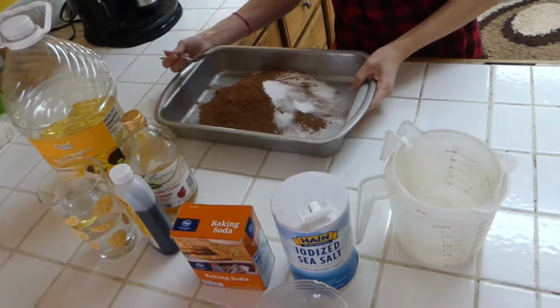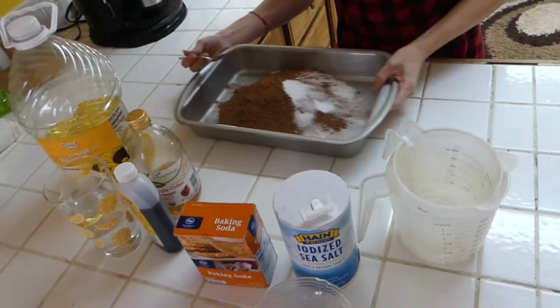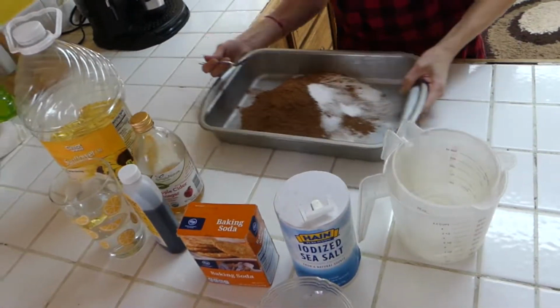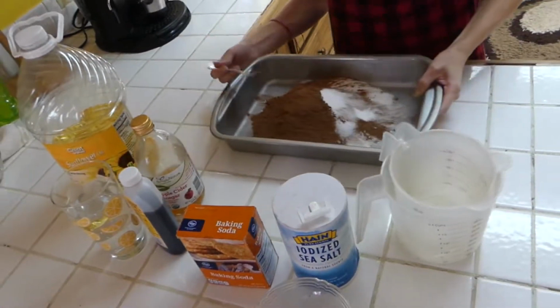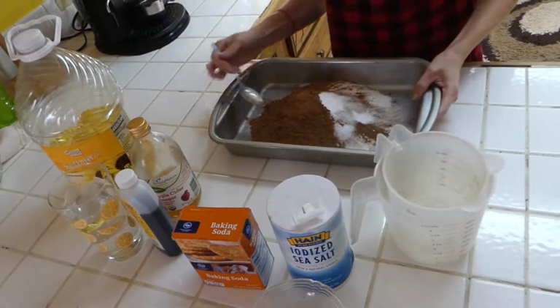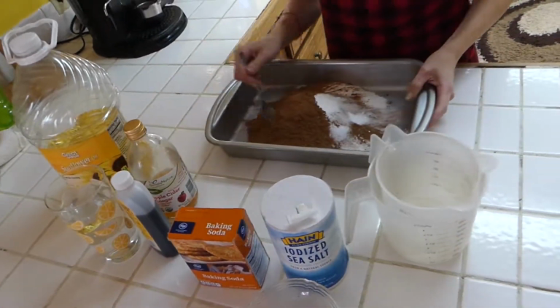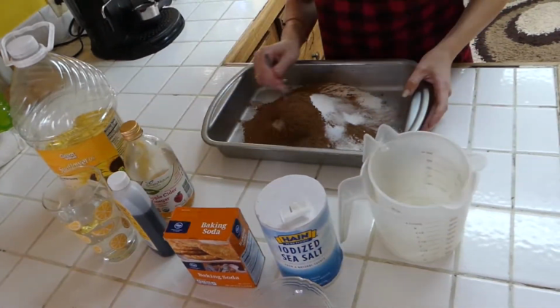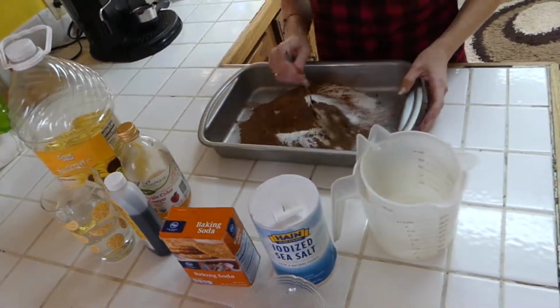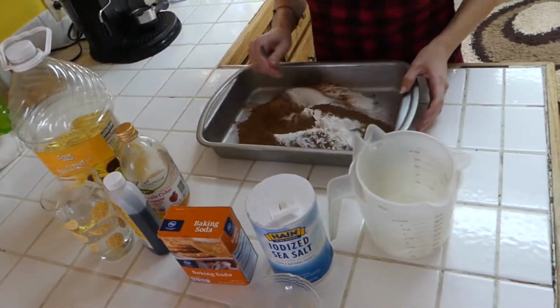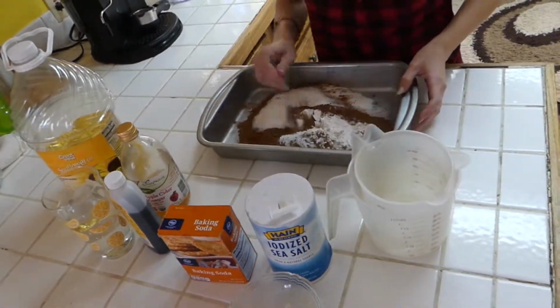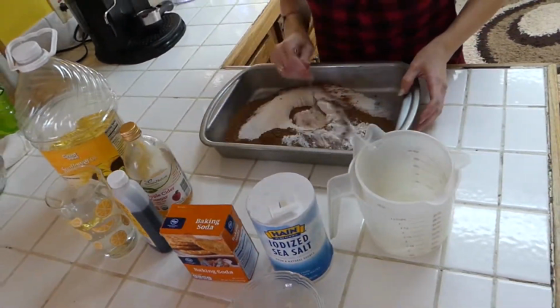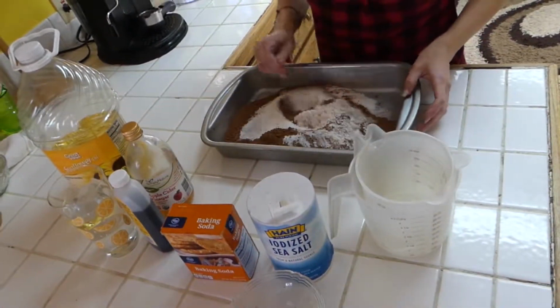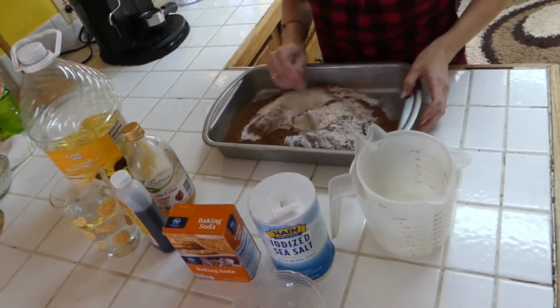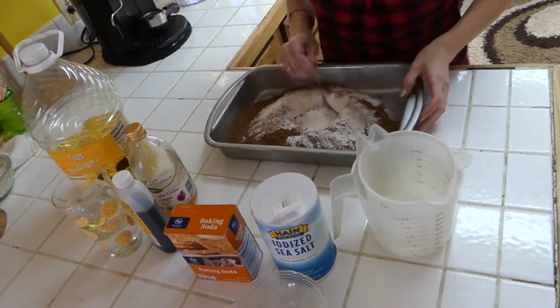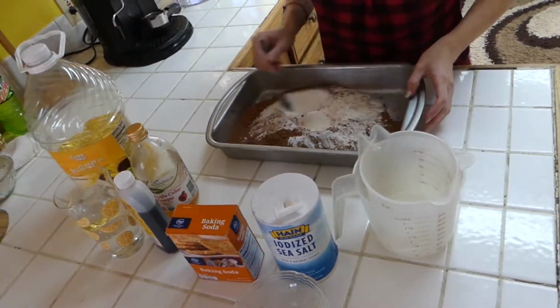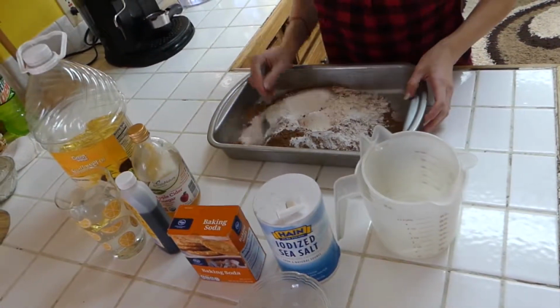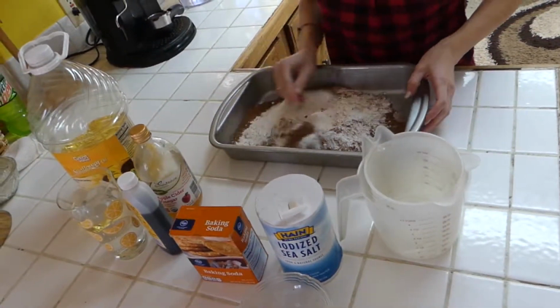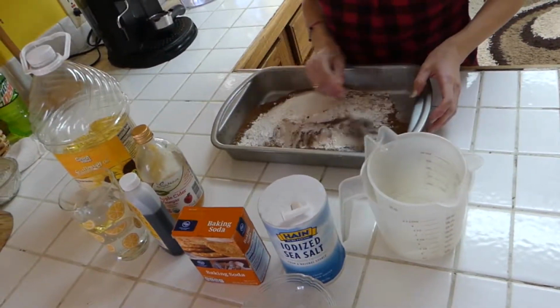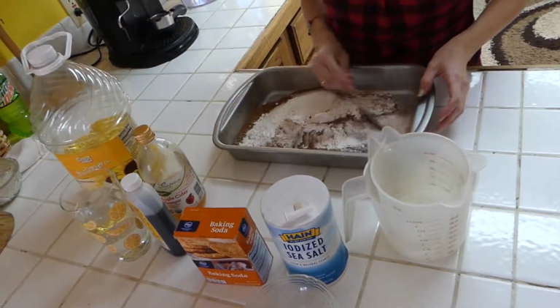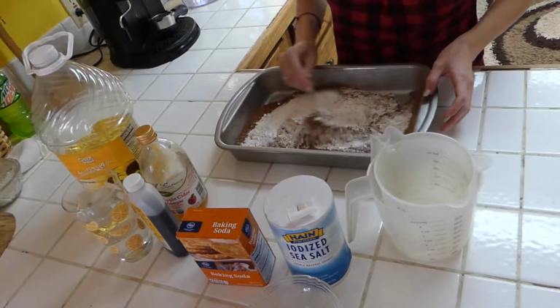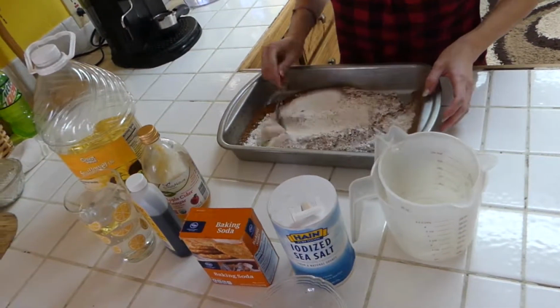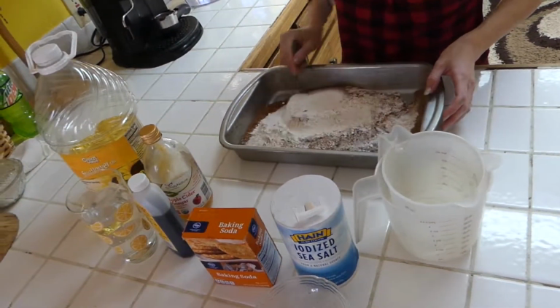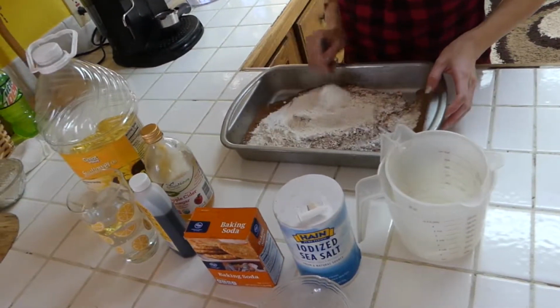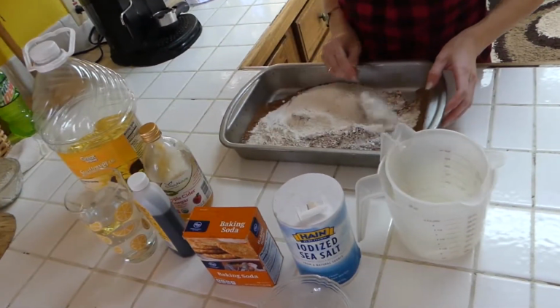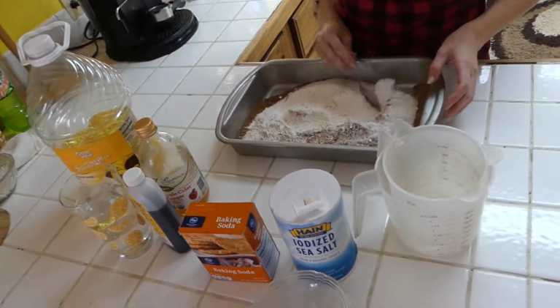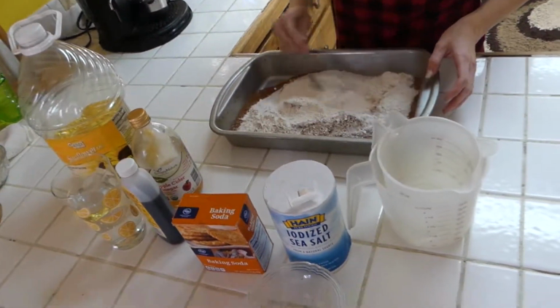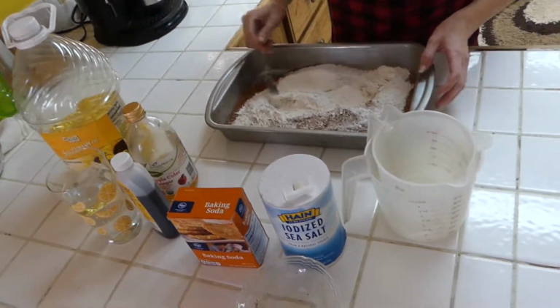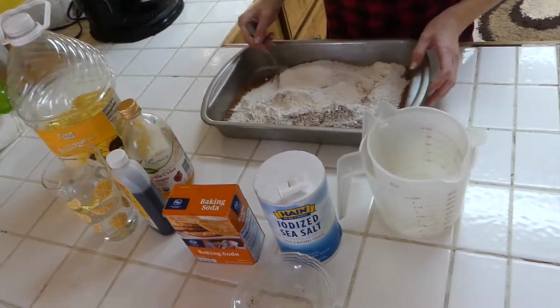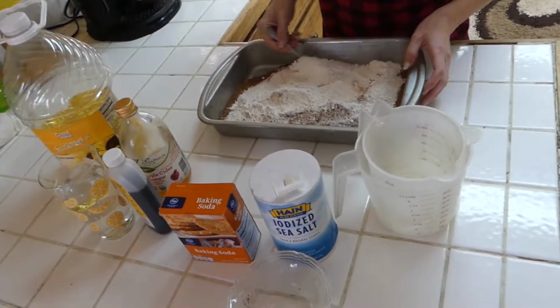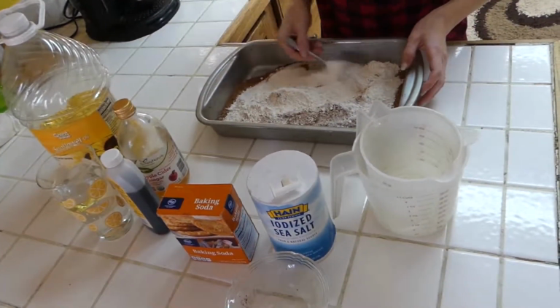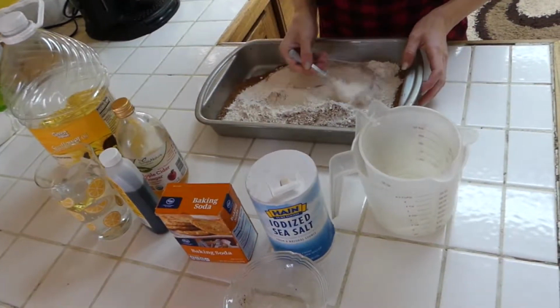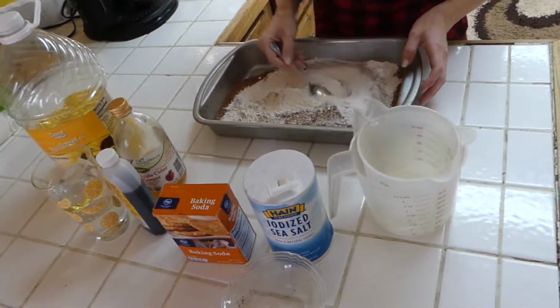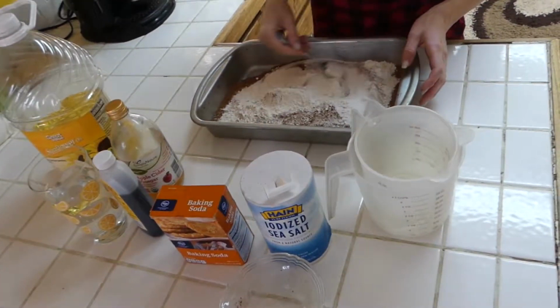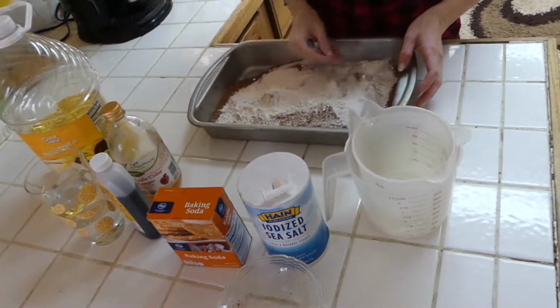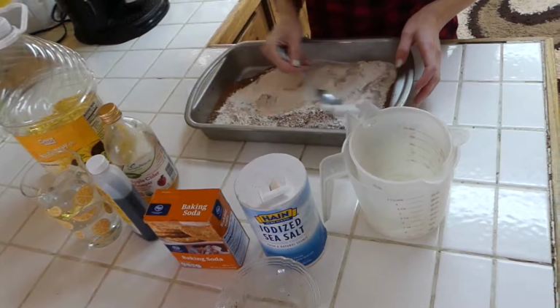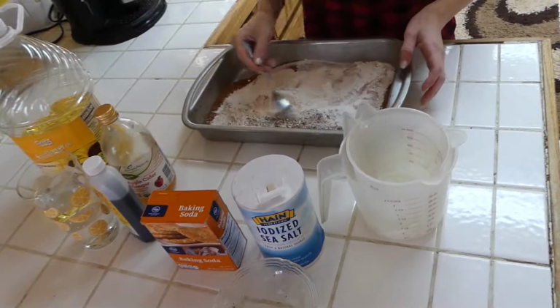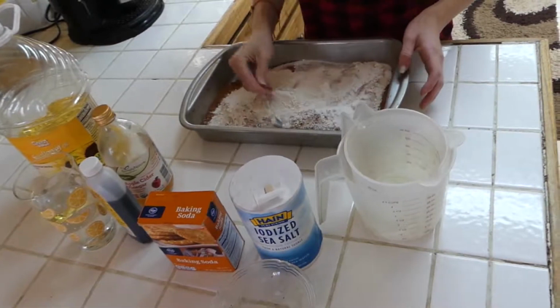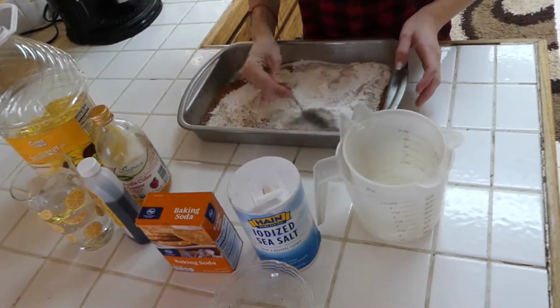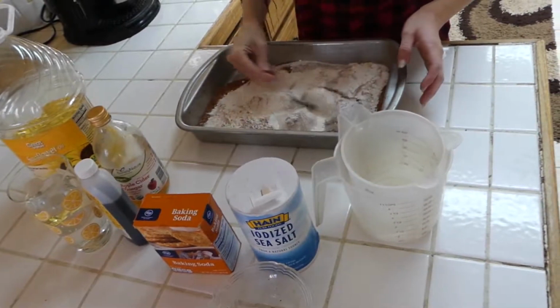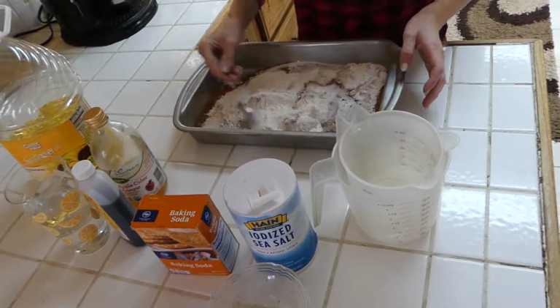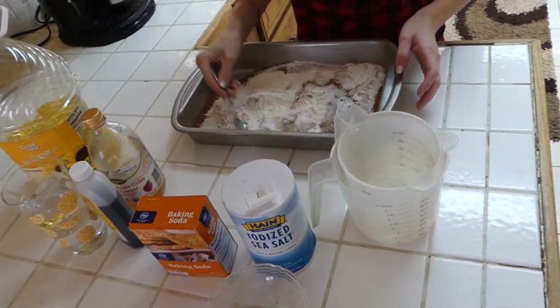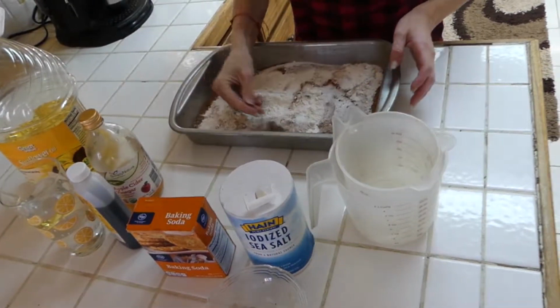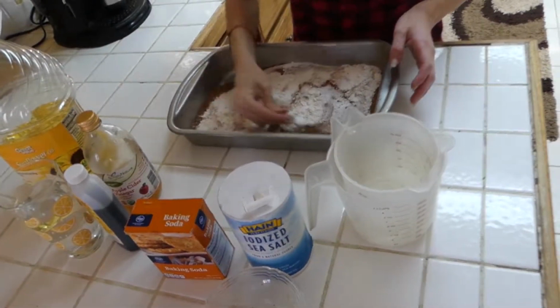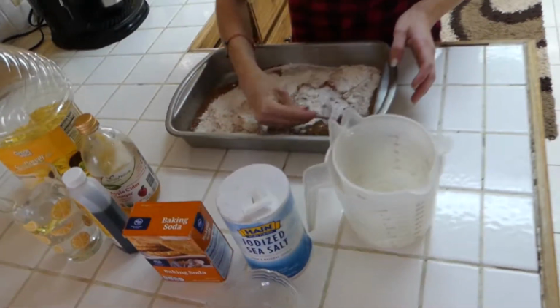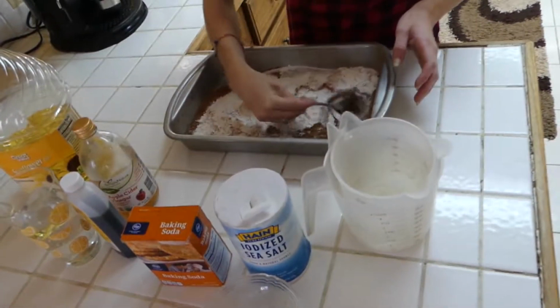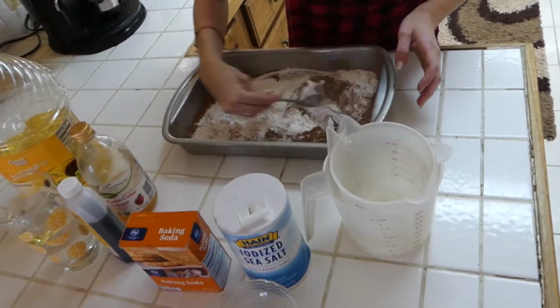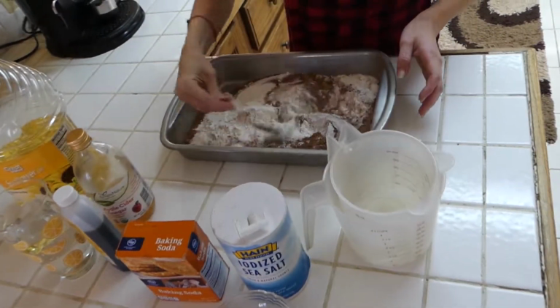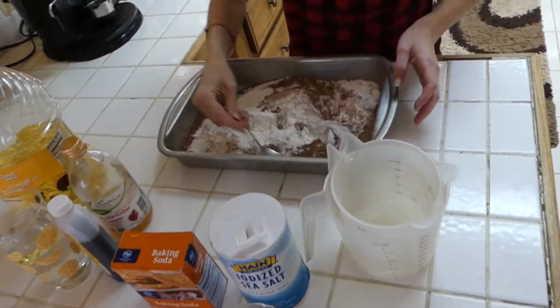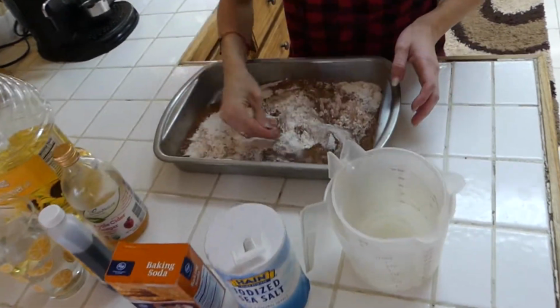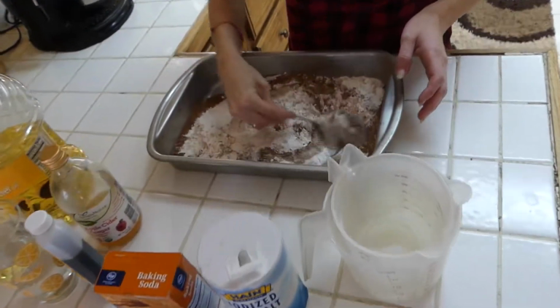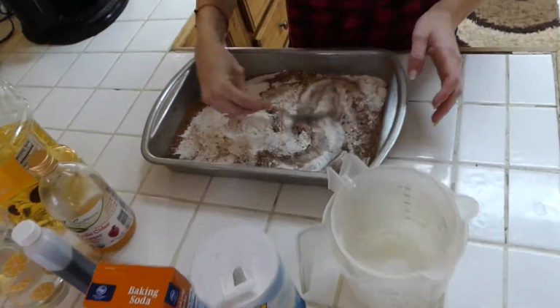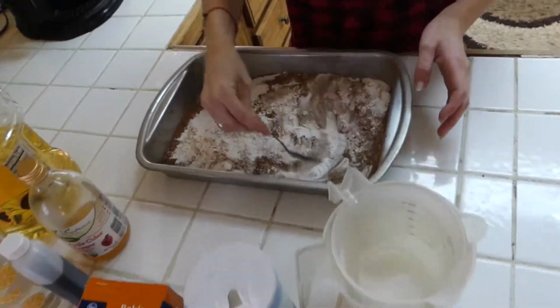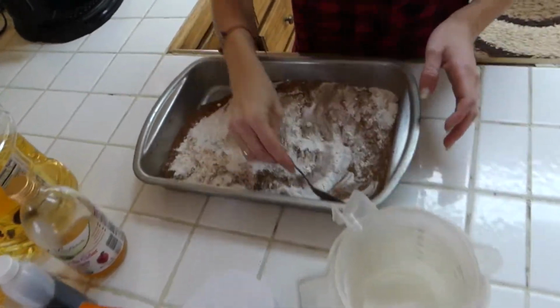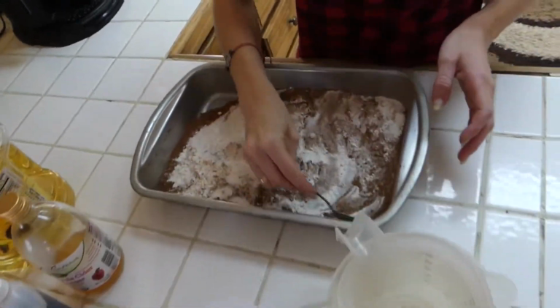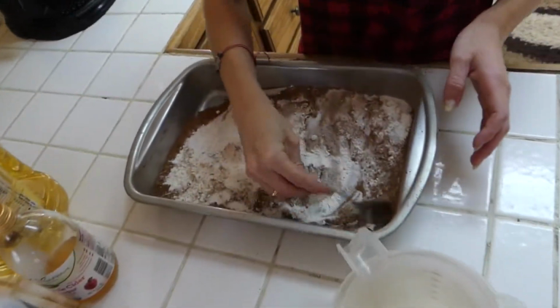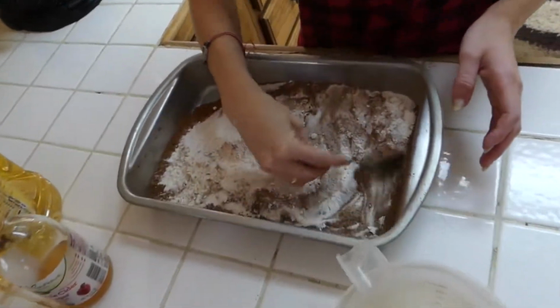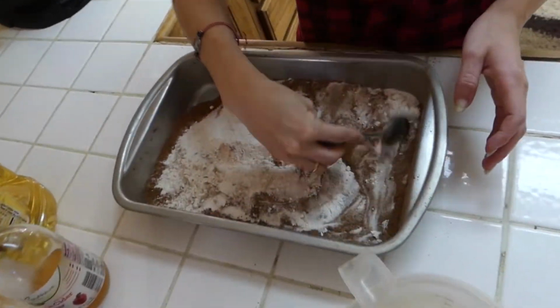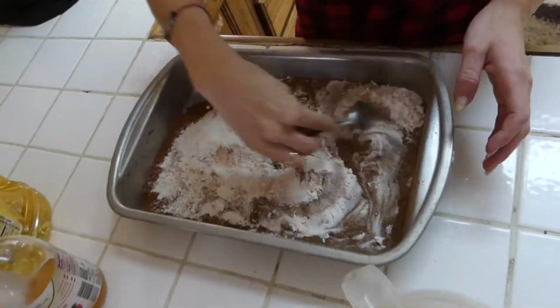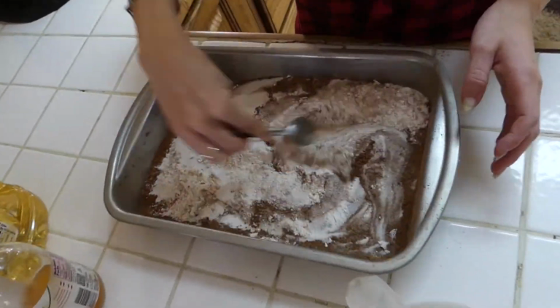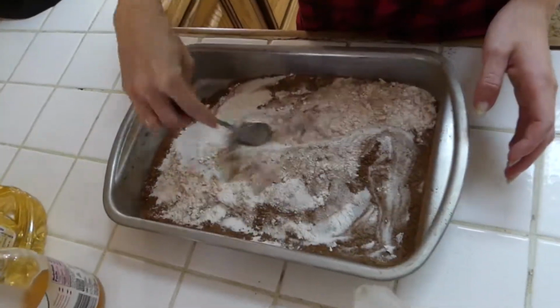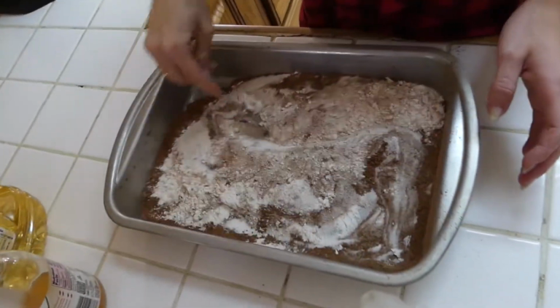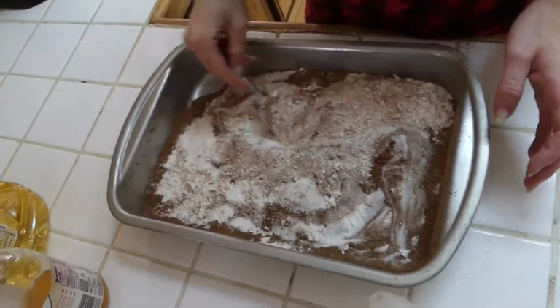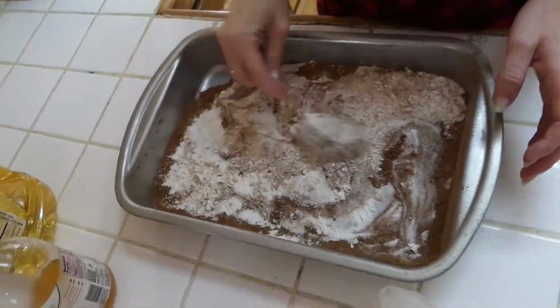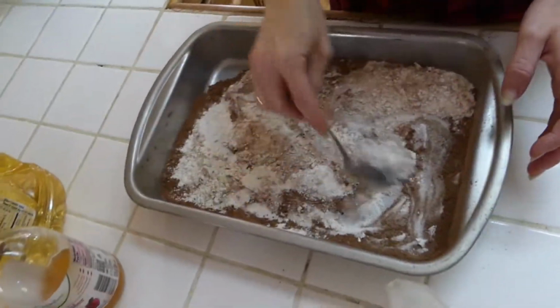We're going to mix these together just throughout the dish, and then we're going to add our wet stuff to it.